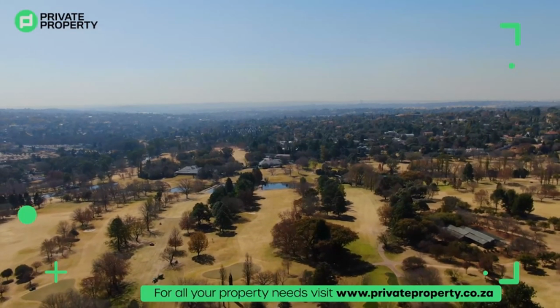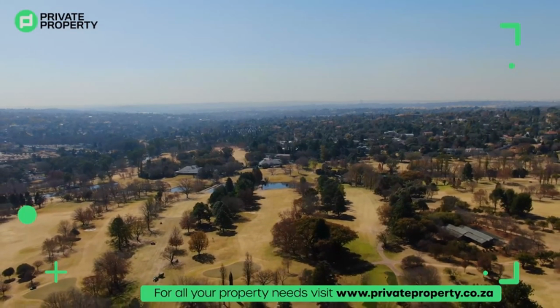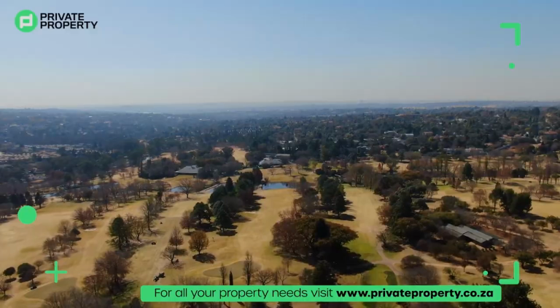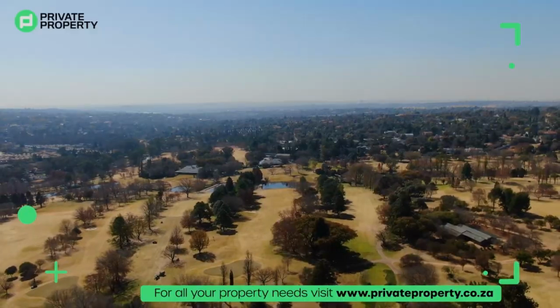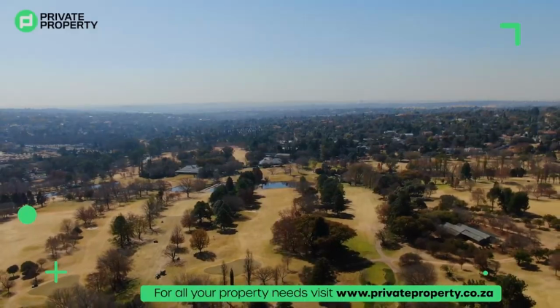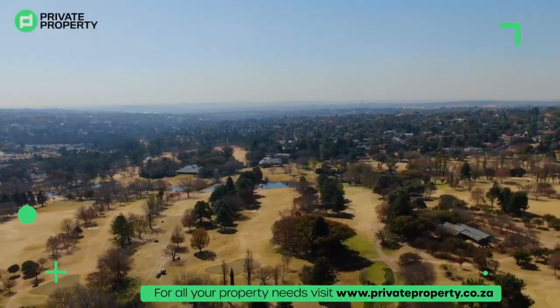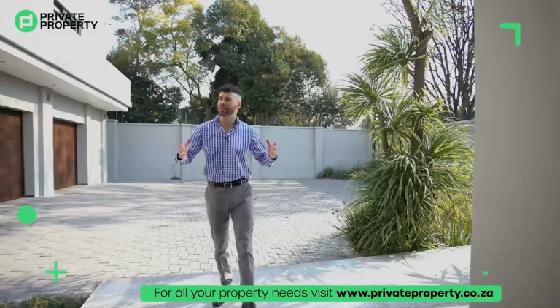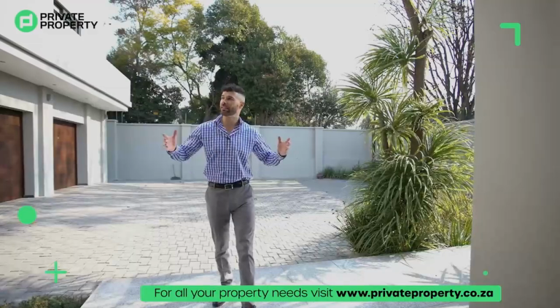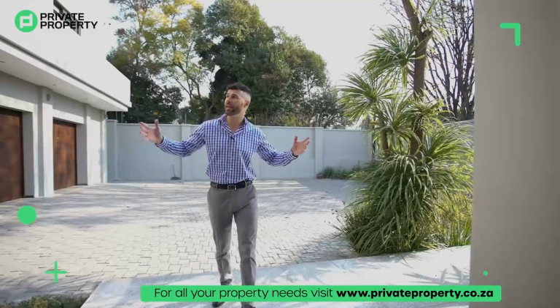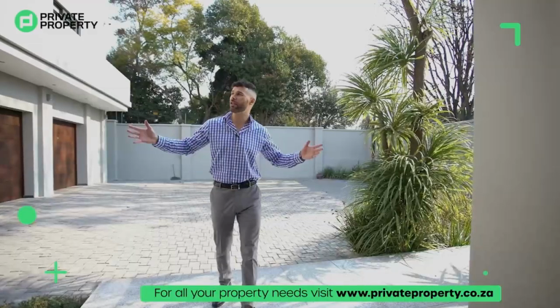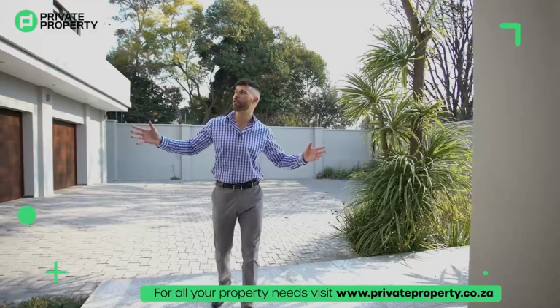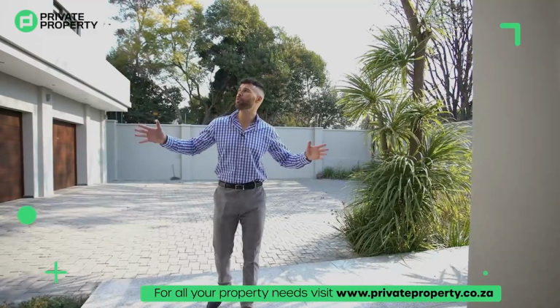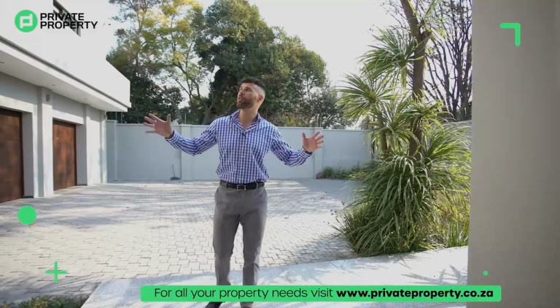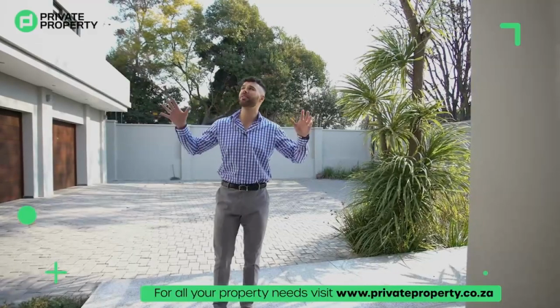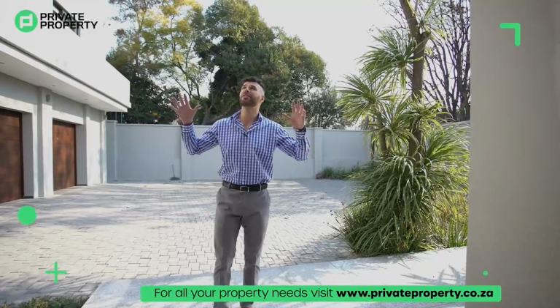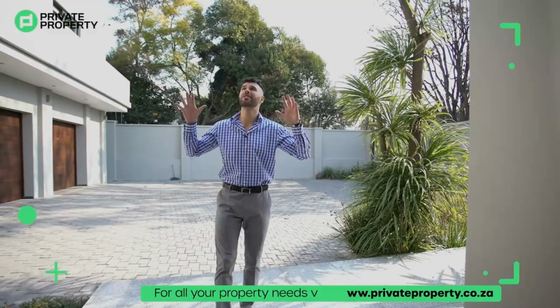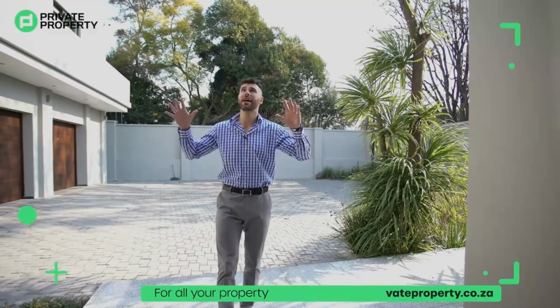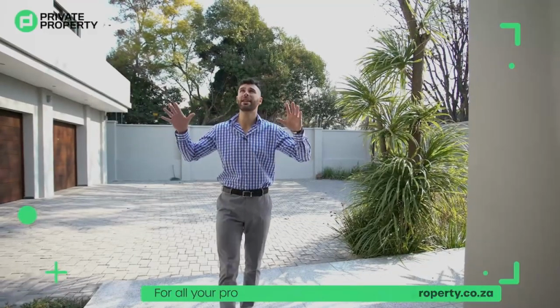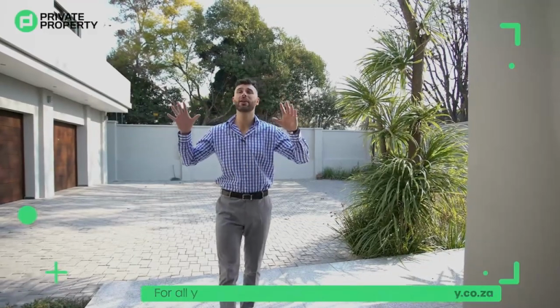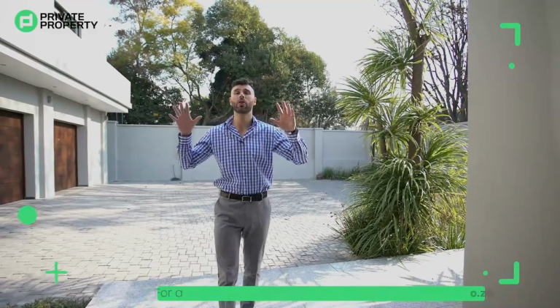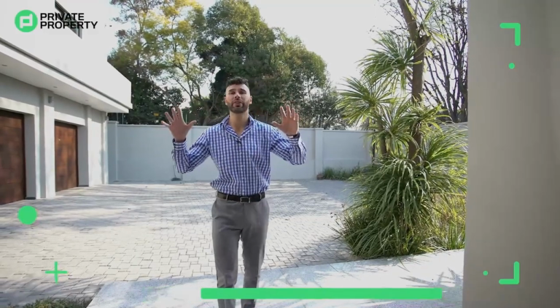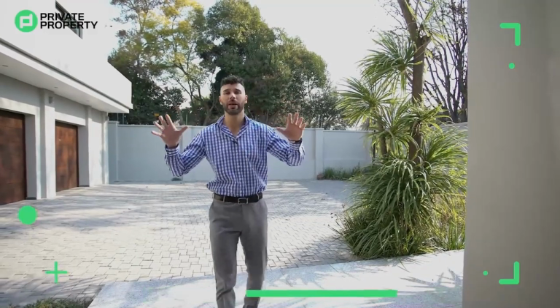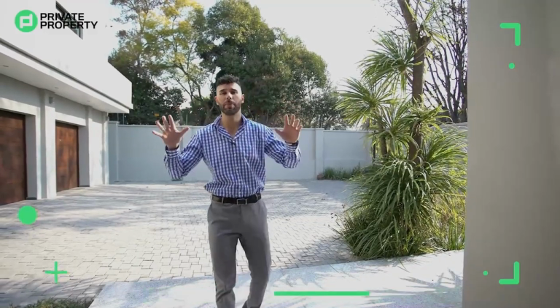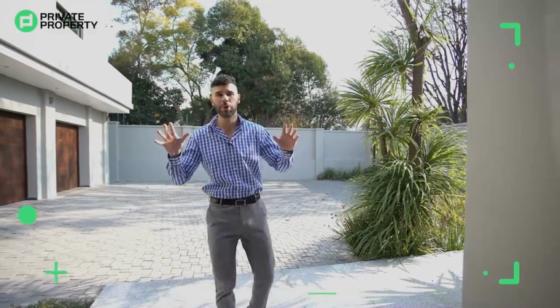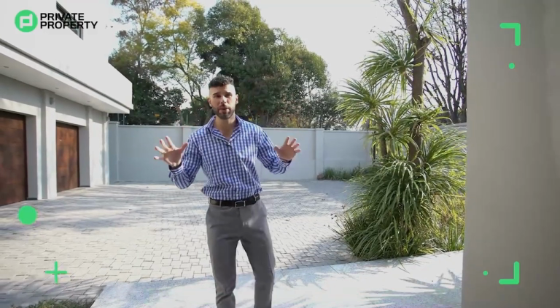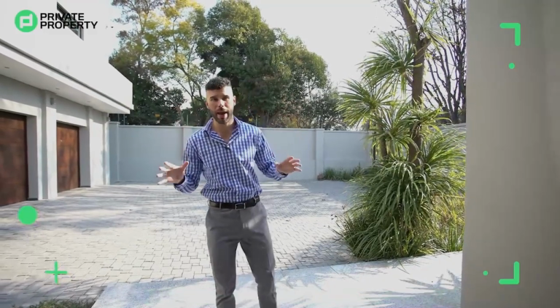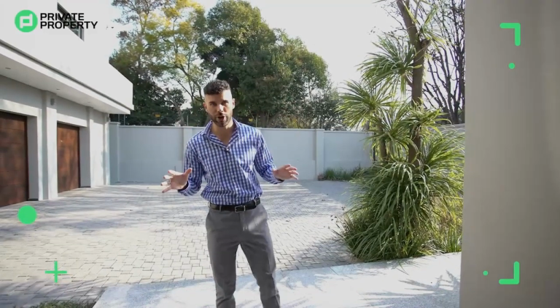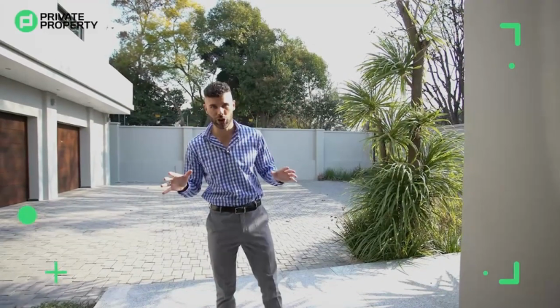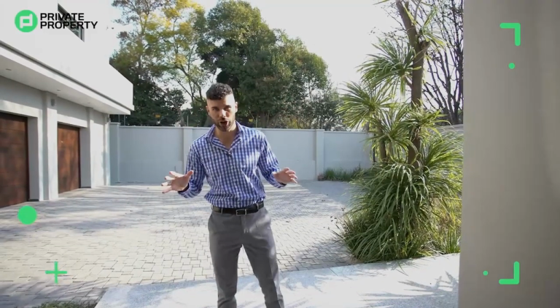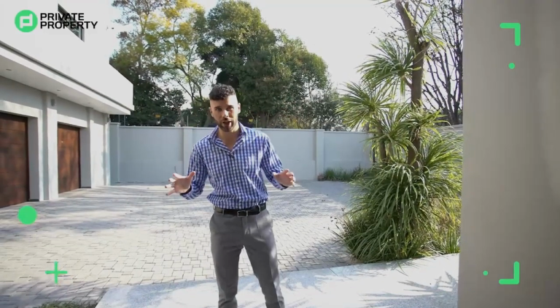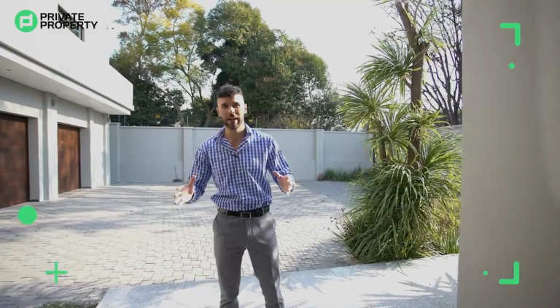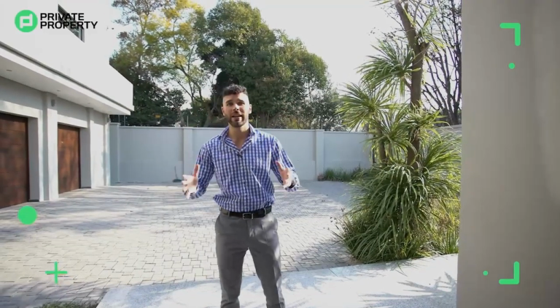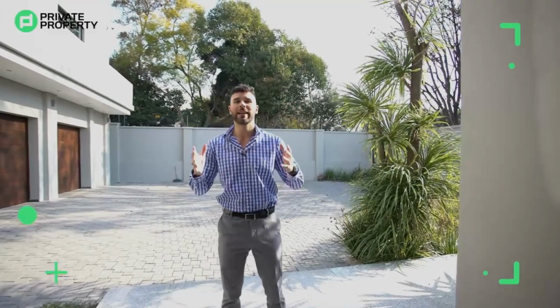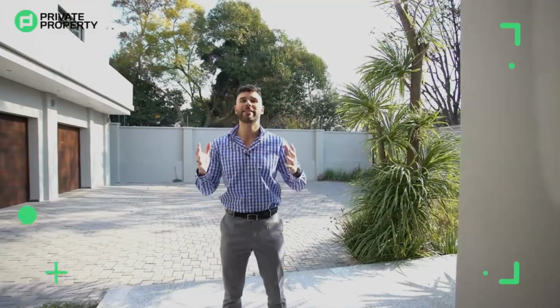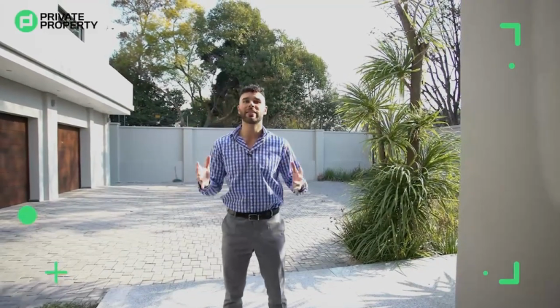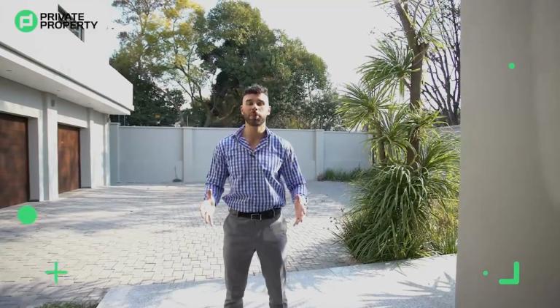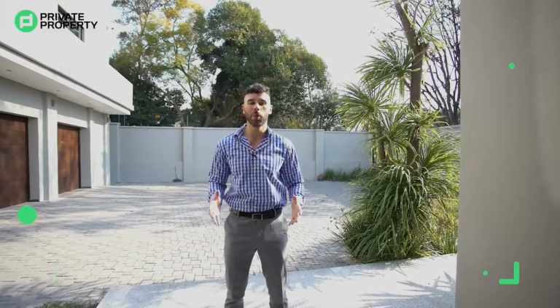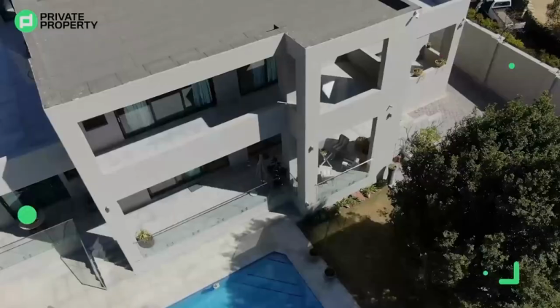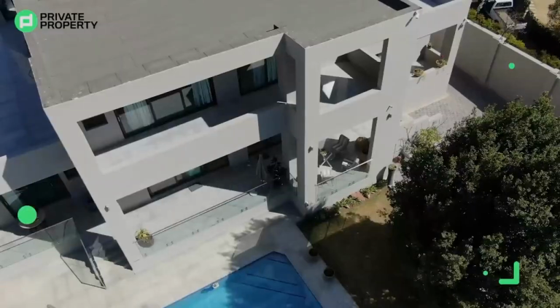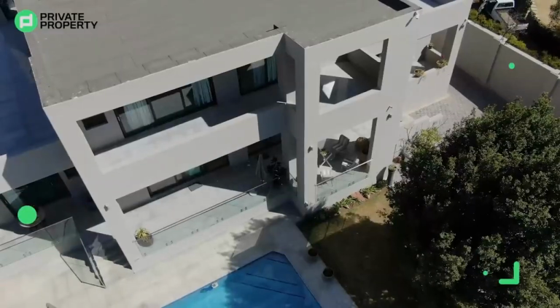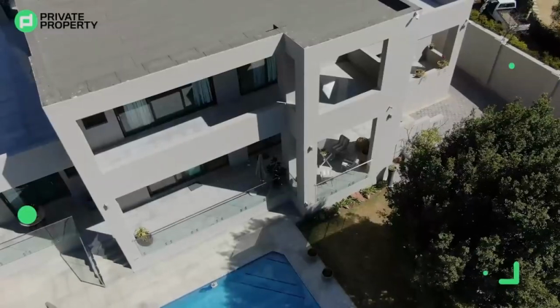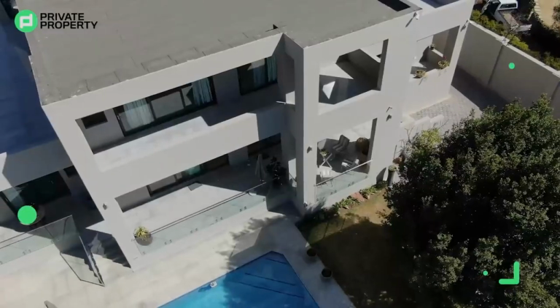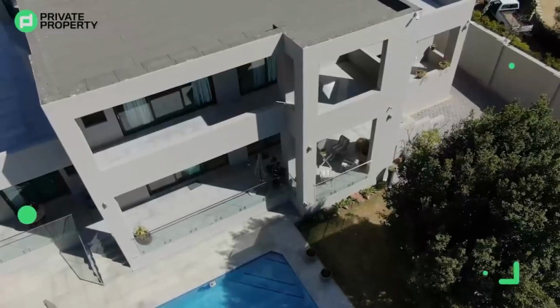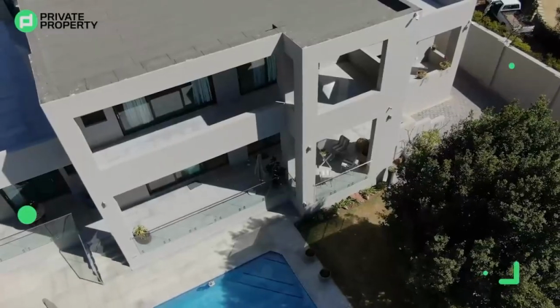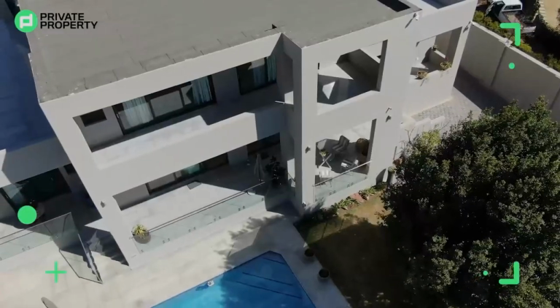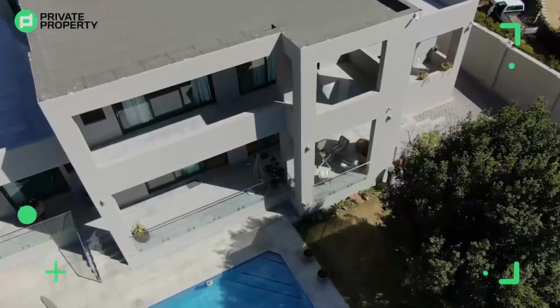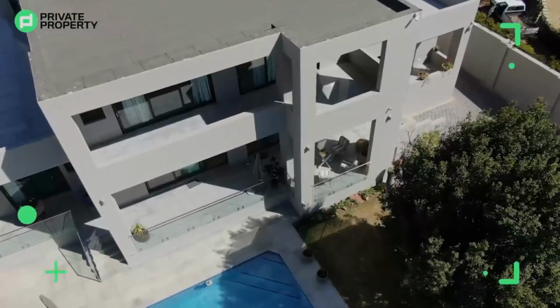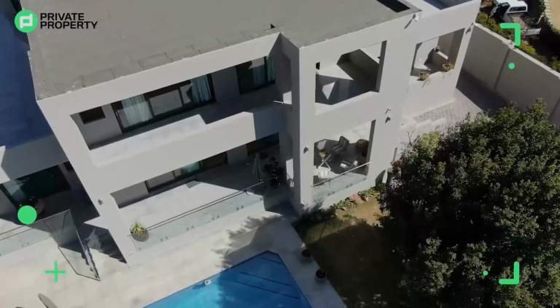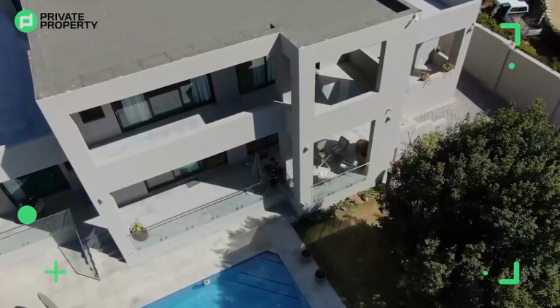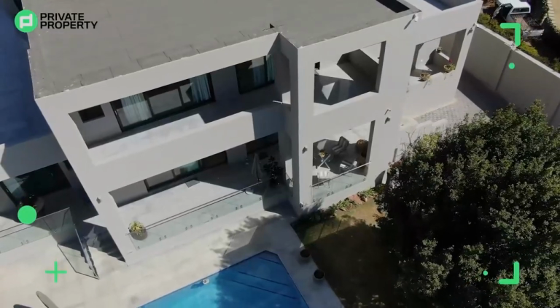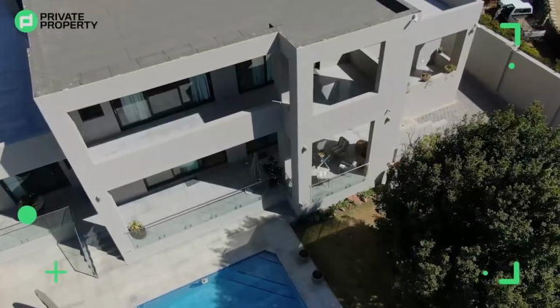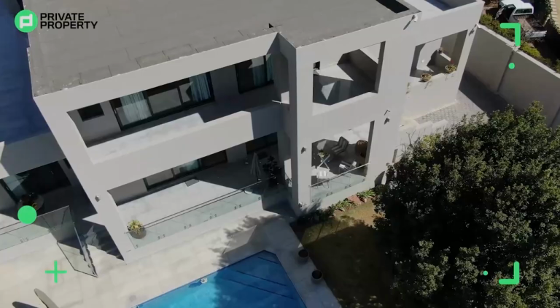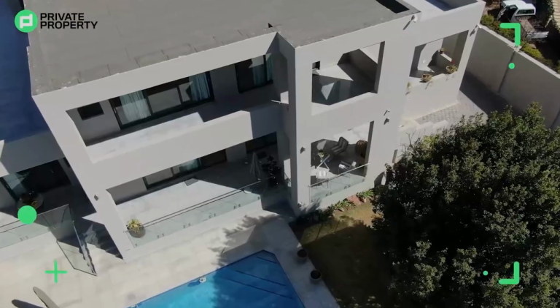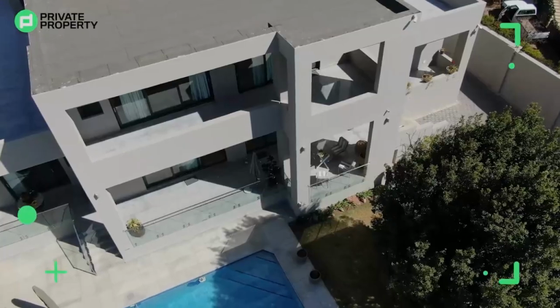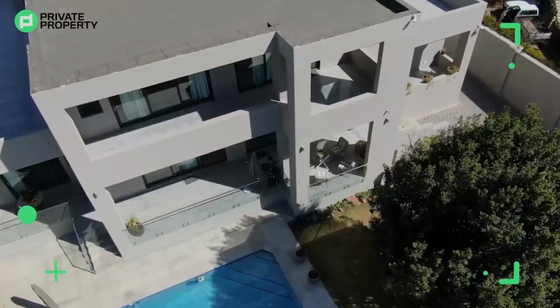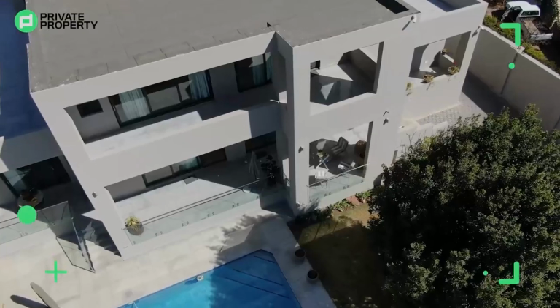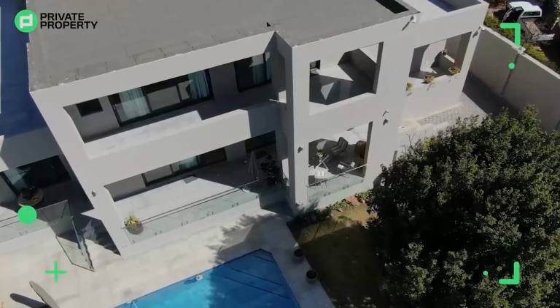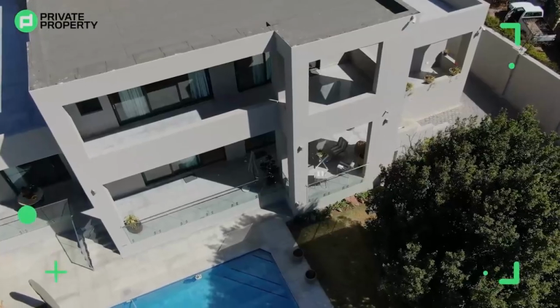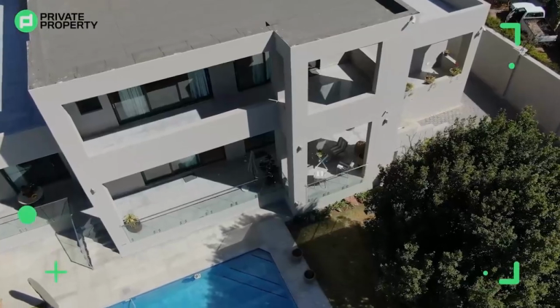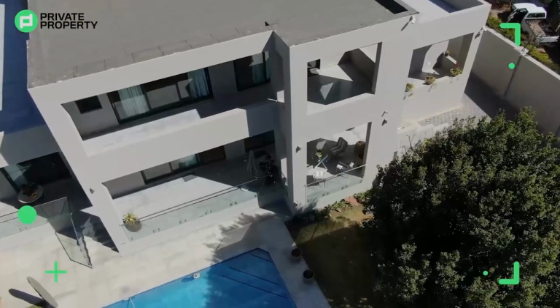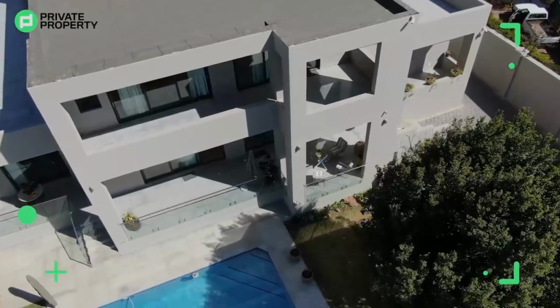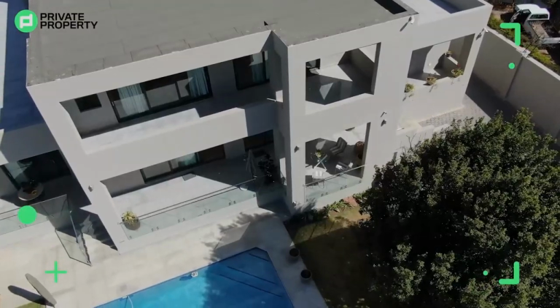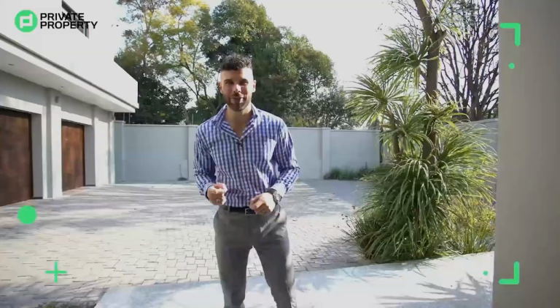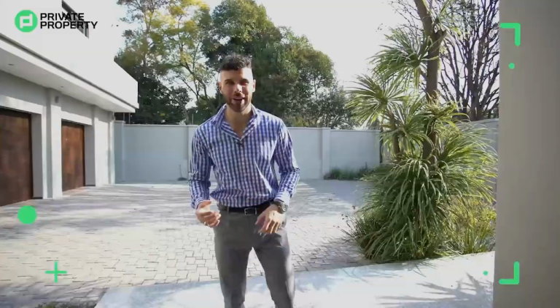Follow me as I take you through this stunning contemporary mansion. Let's explore the rooms and let's see what else this place has to offer.